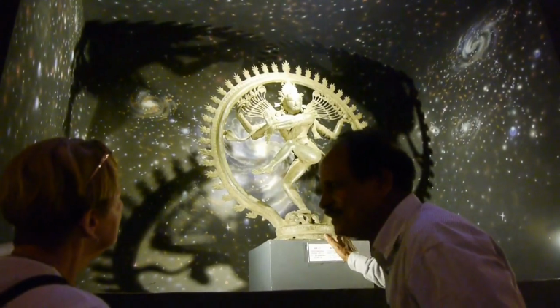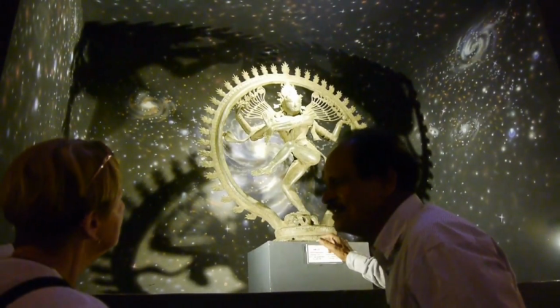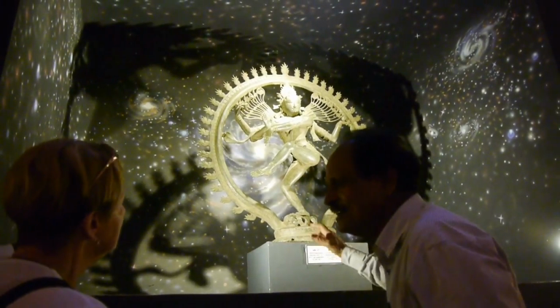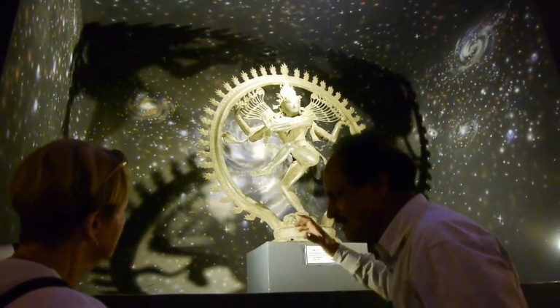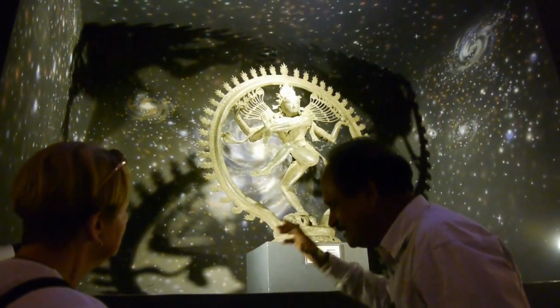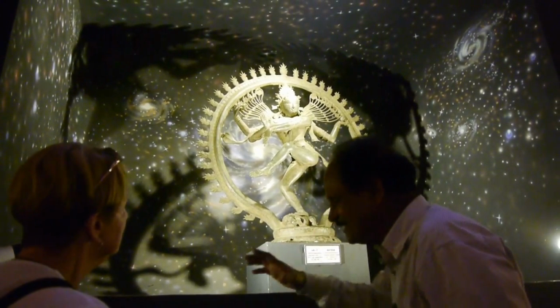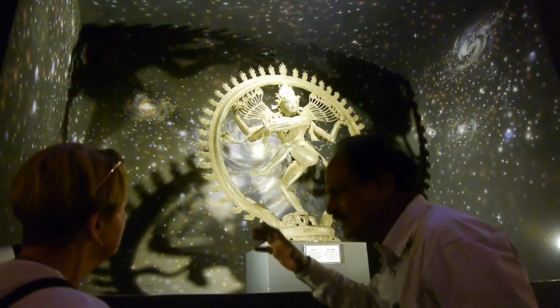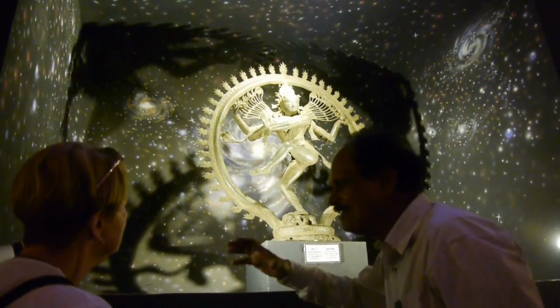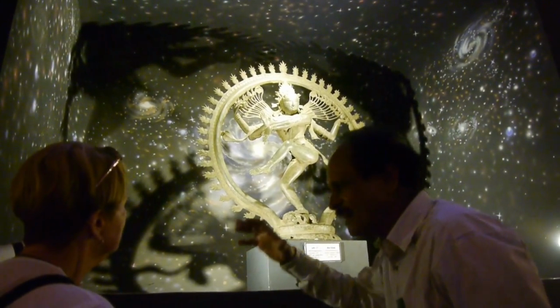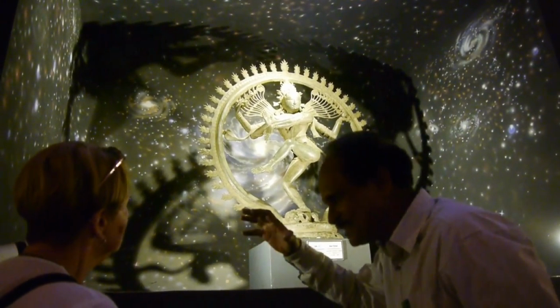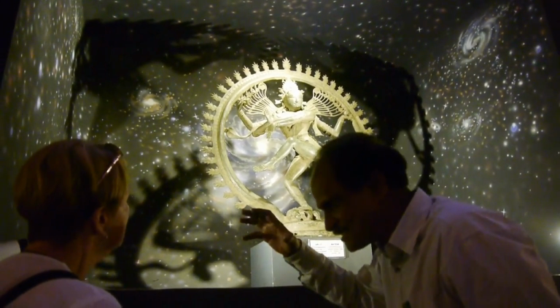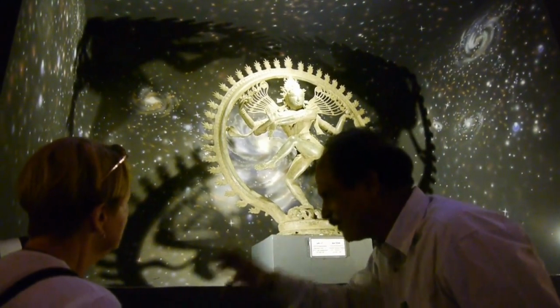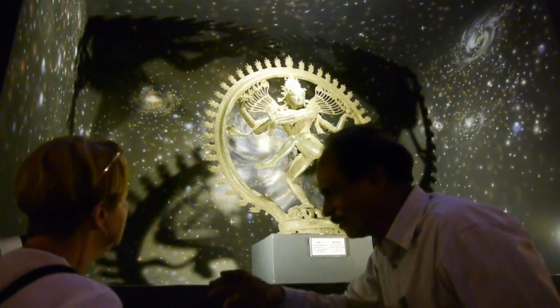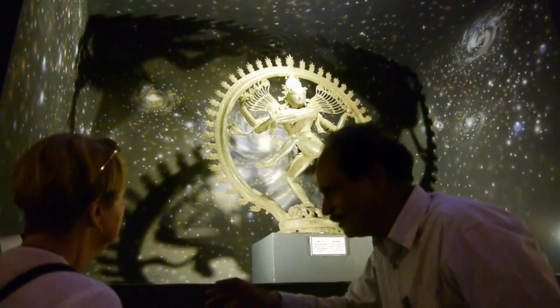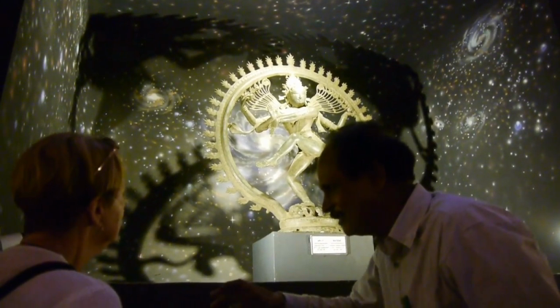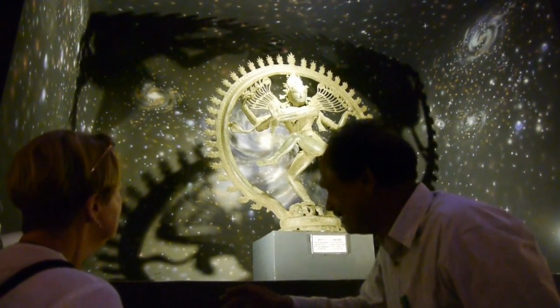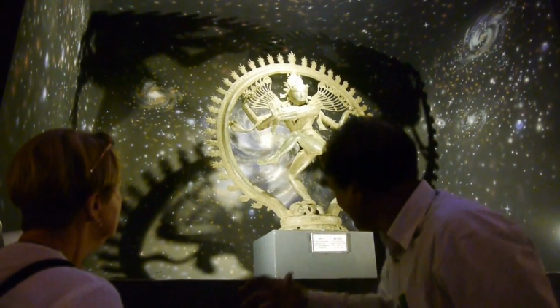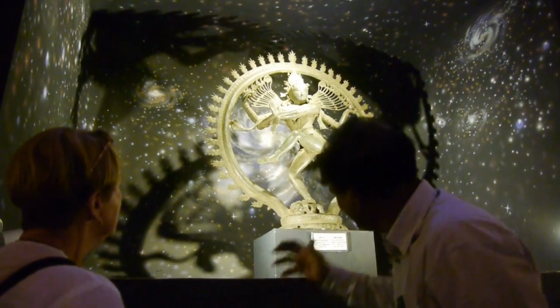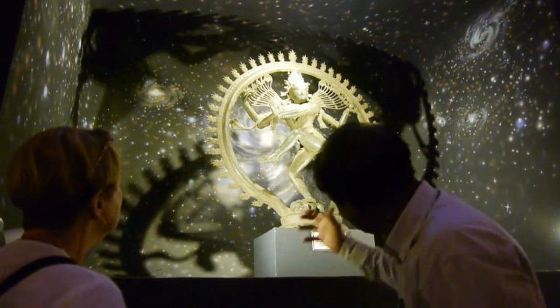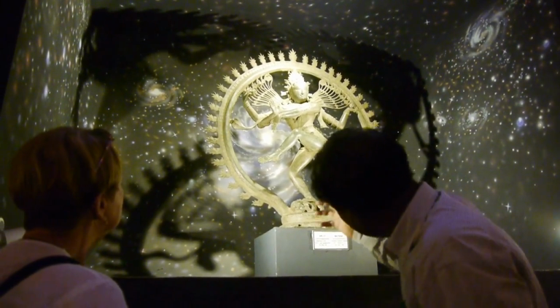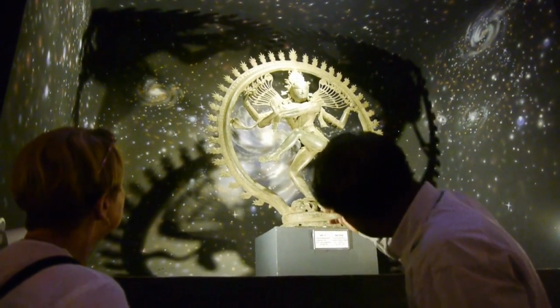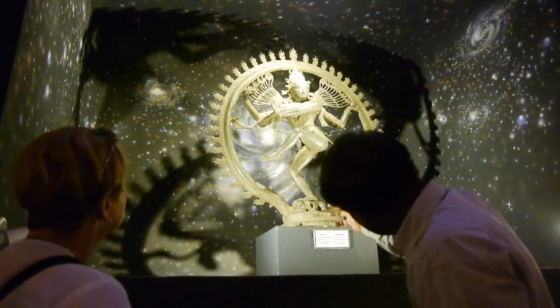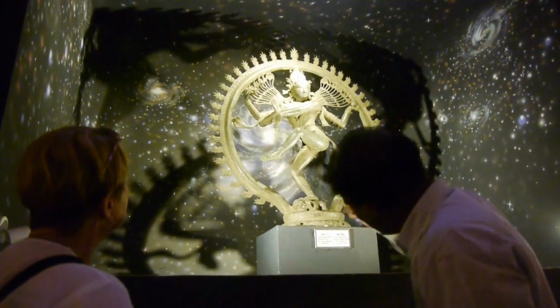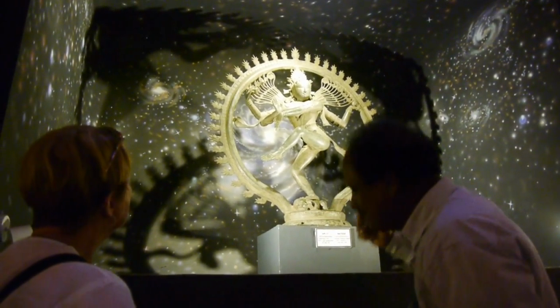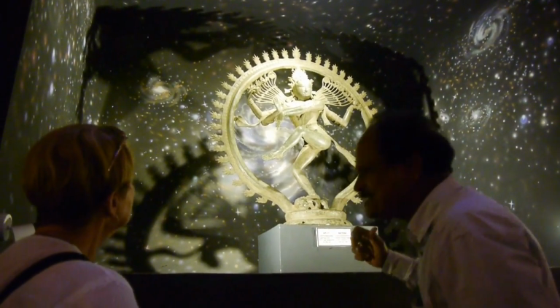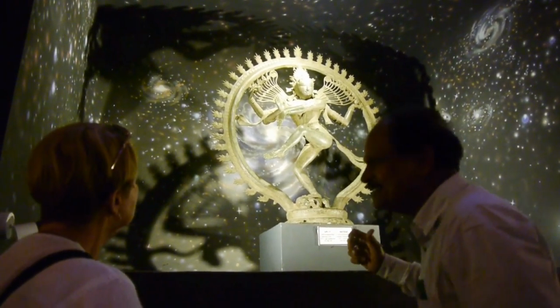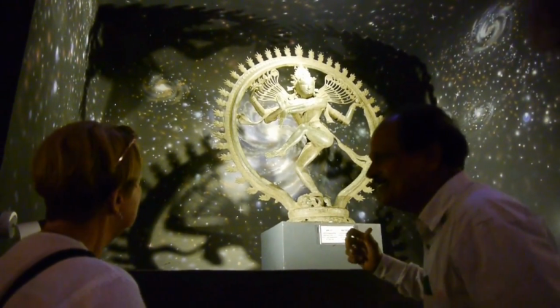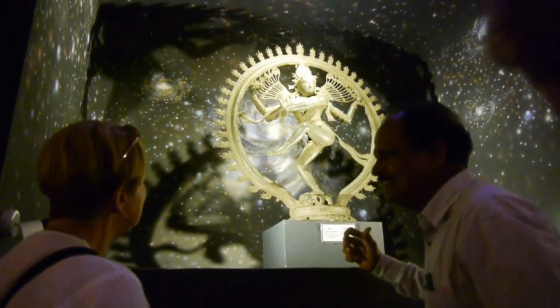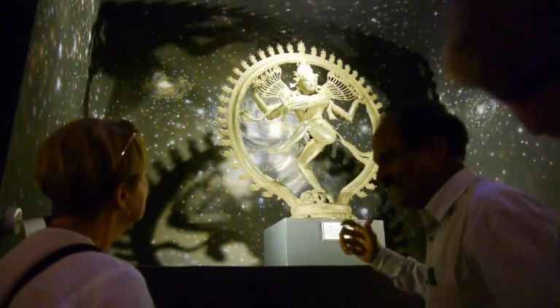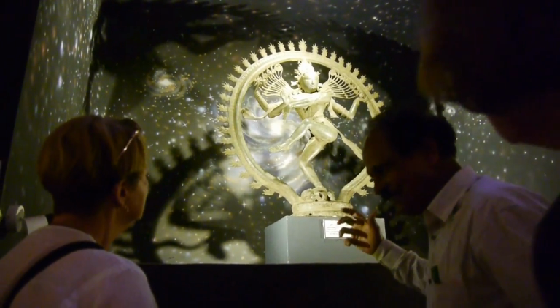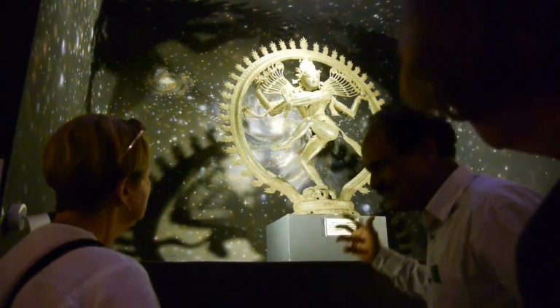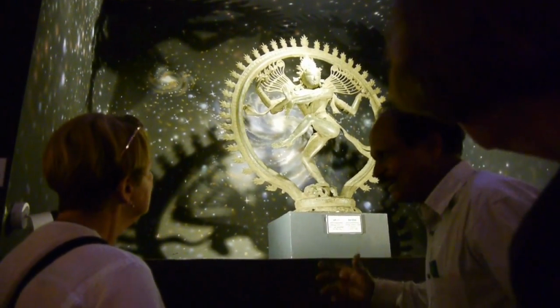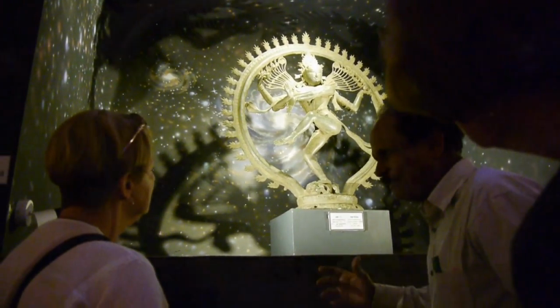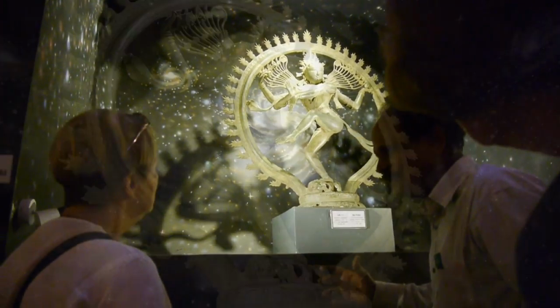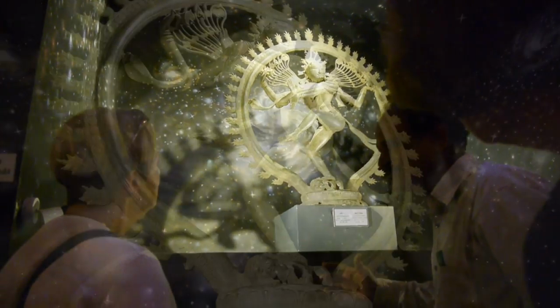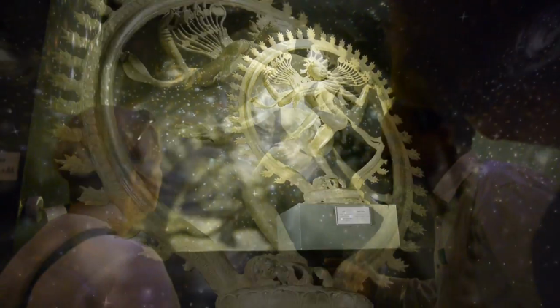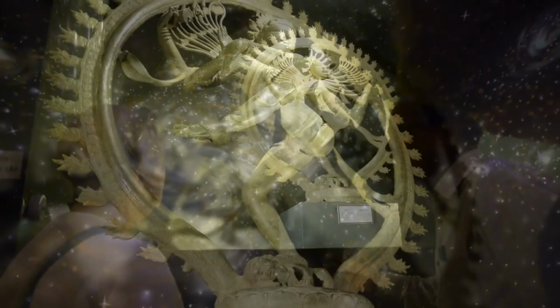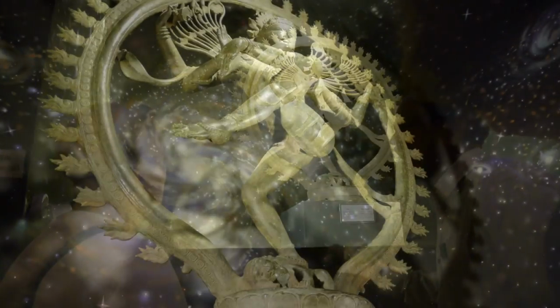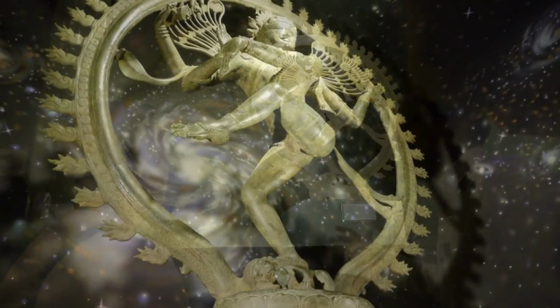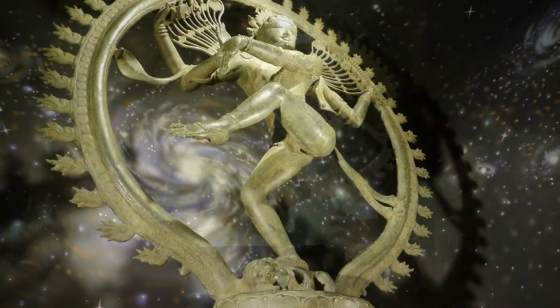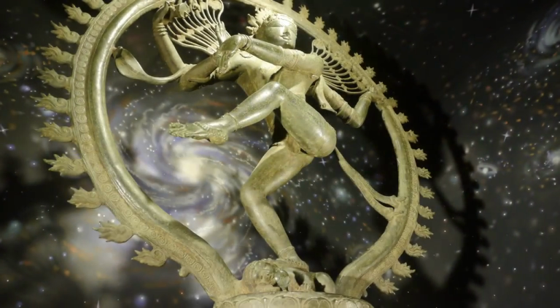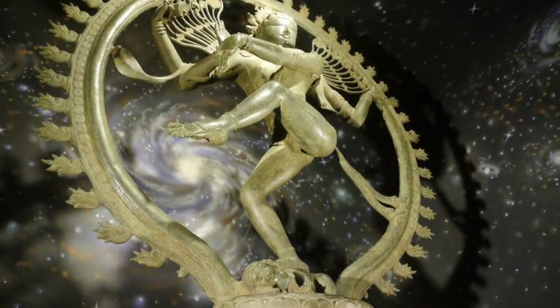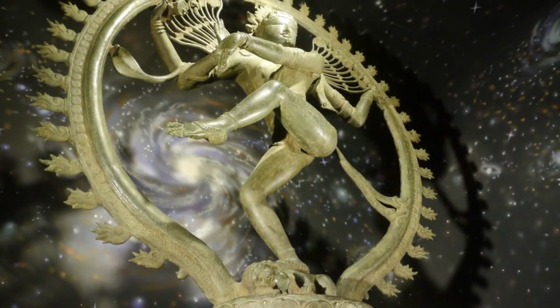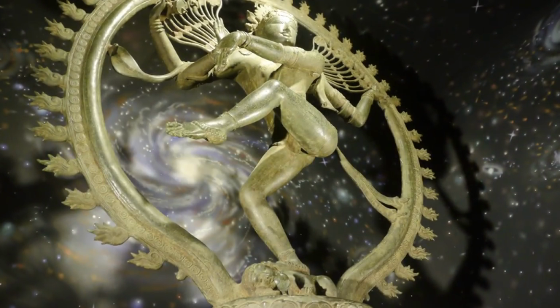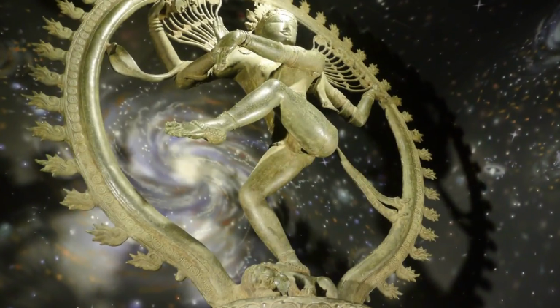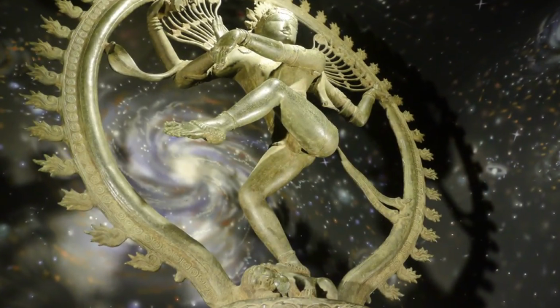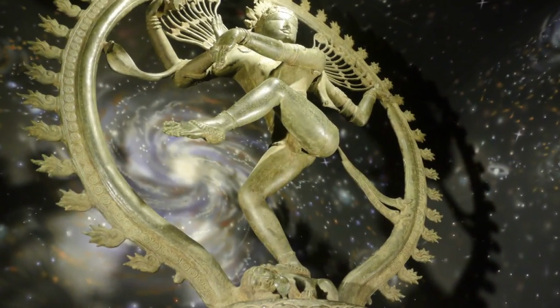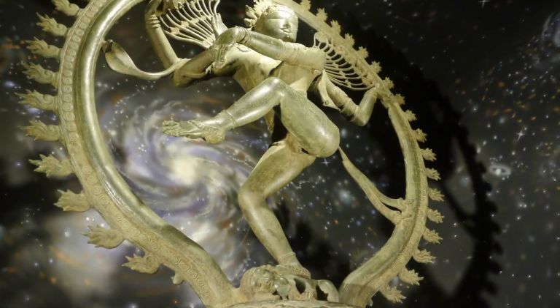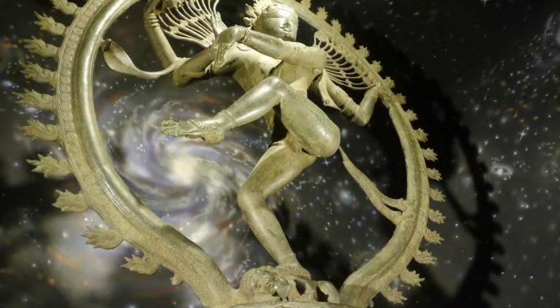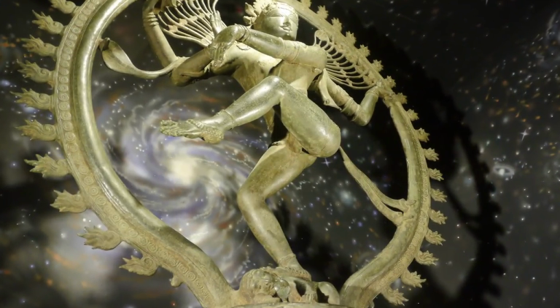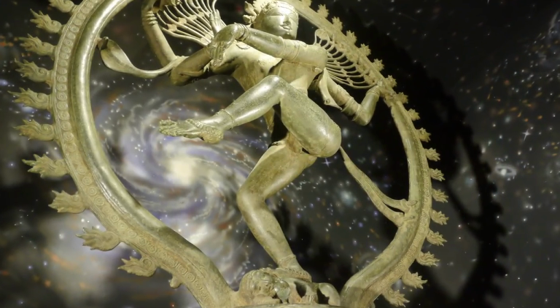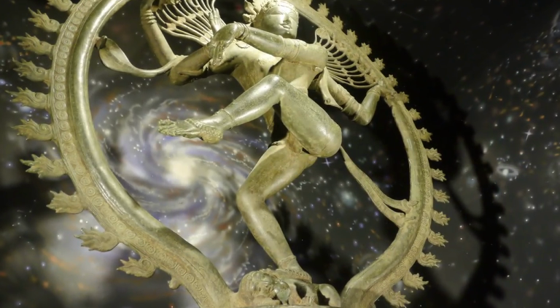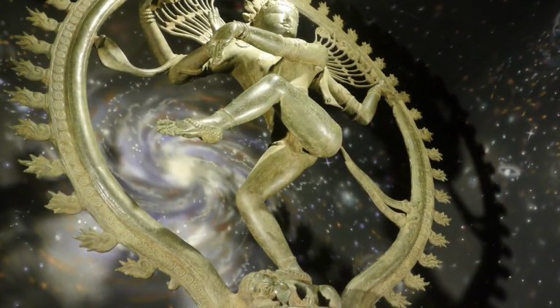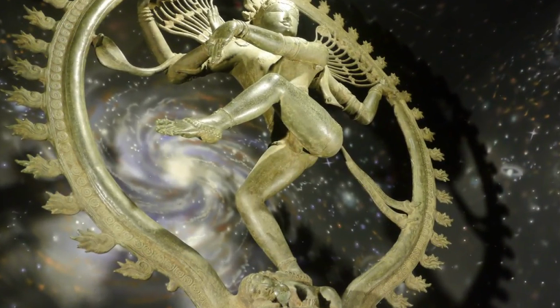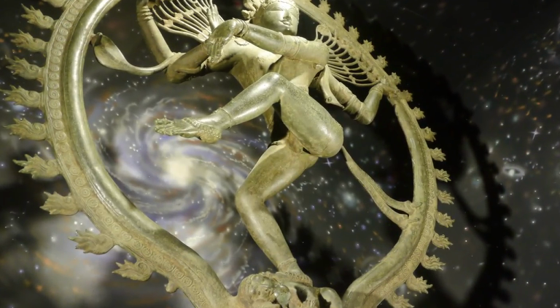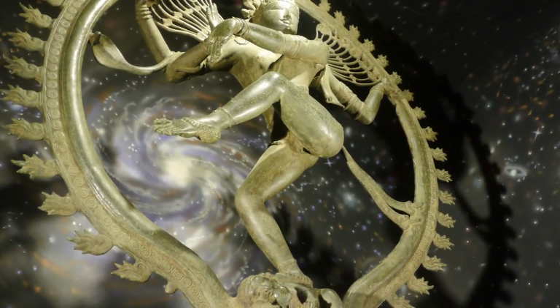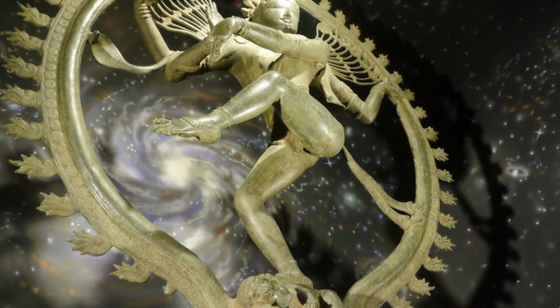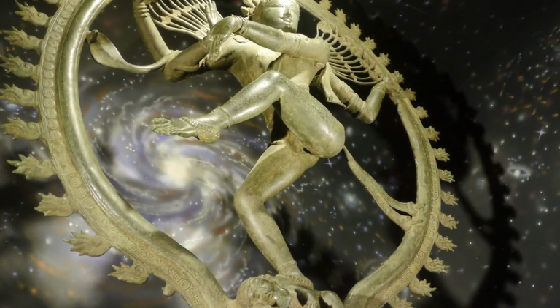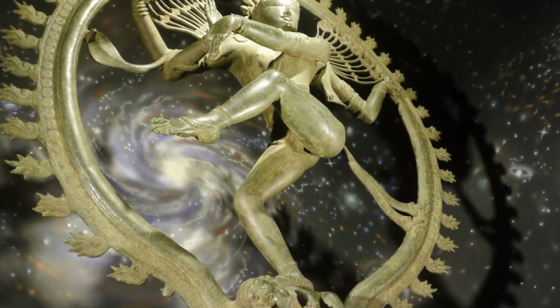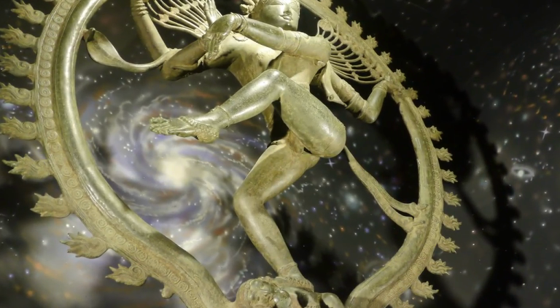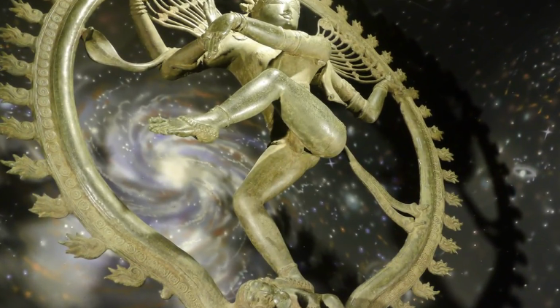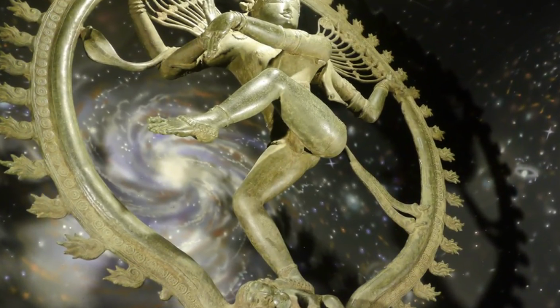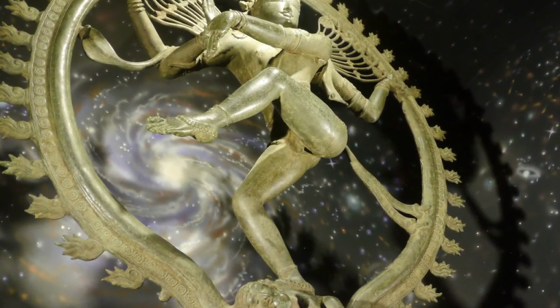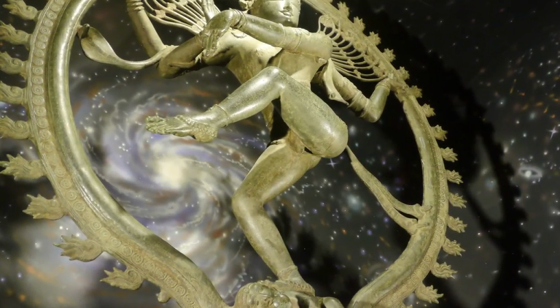The highlight of the visit is seeing this famous Nakaraja, which dates back to a period around 1000 AD.